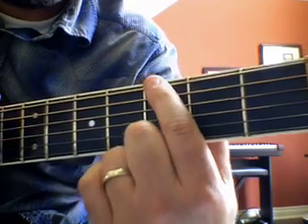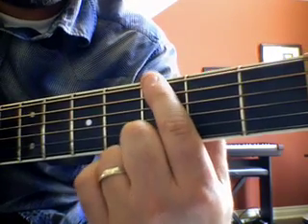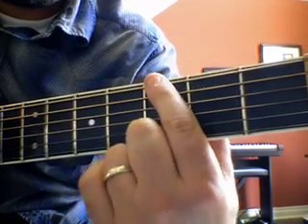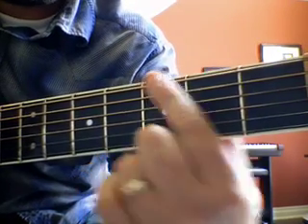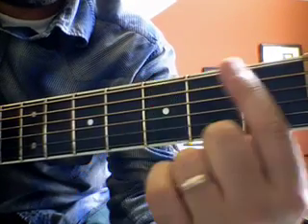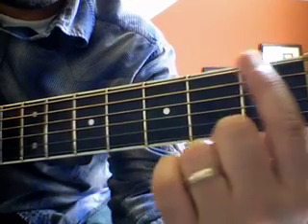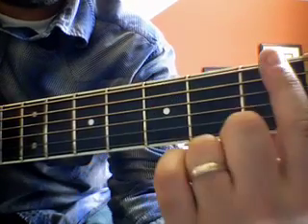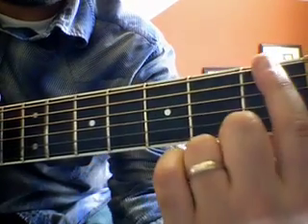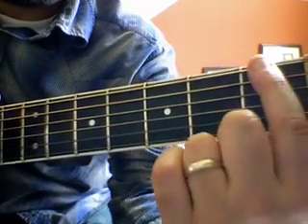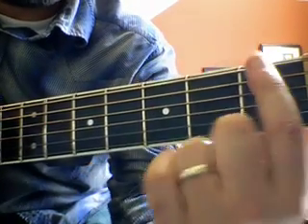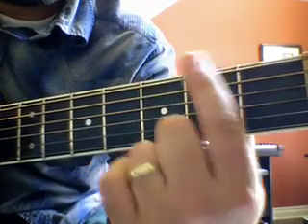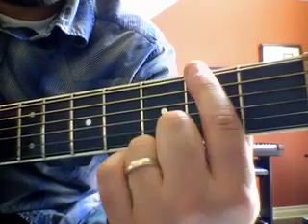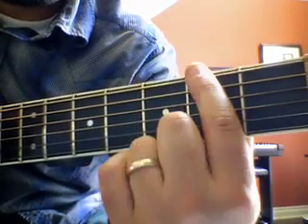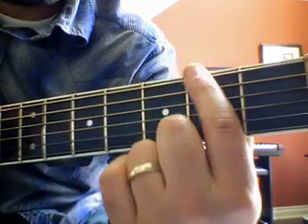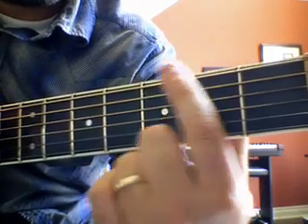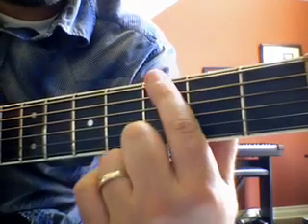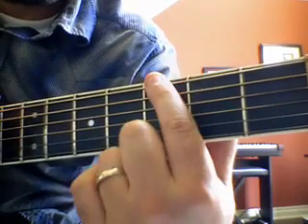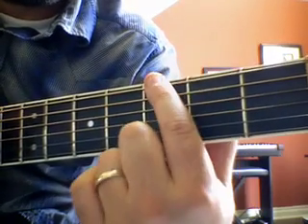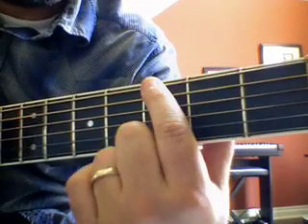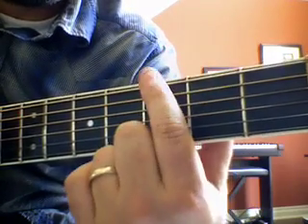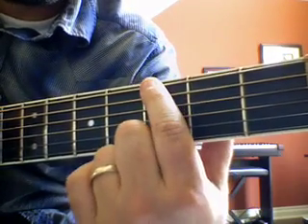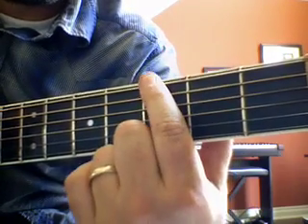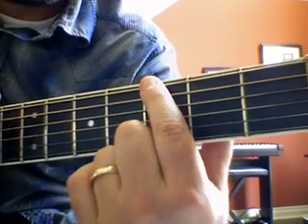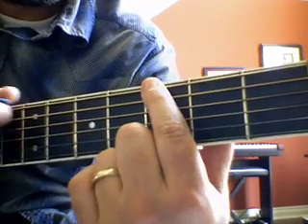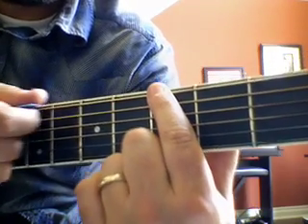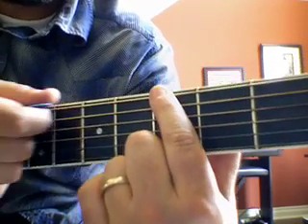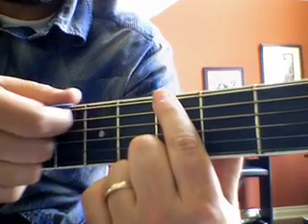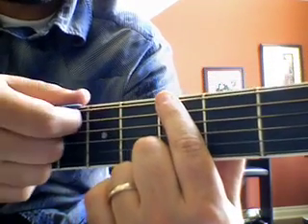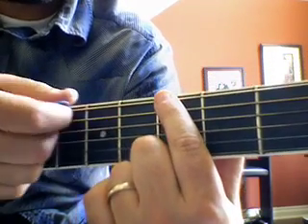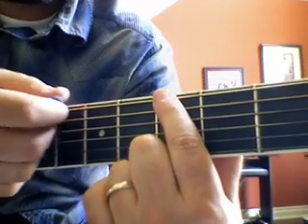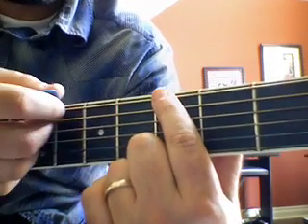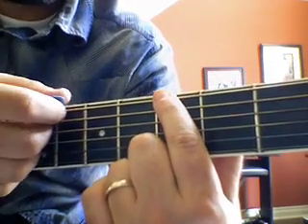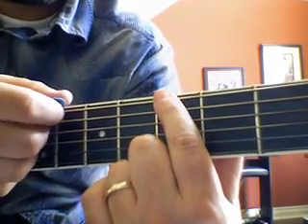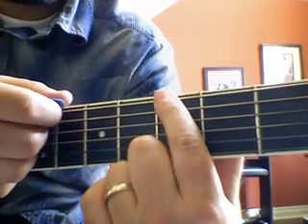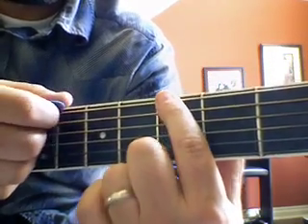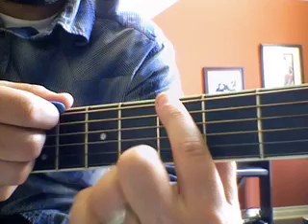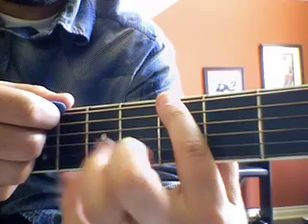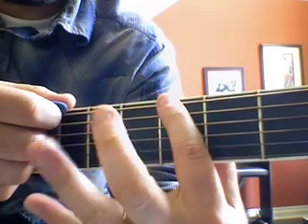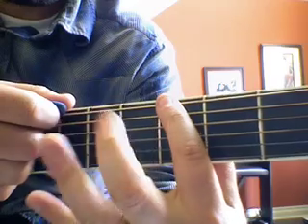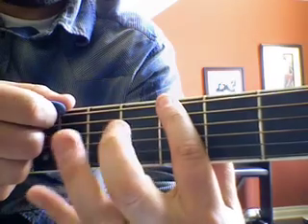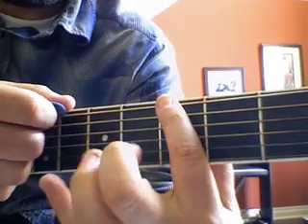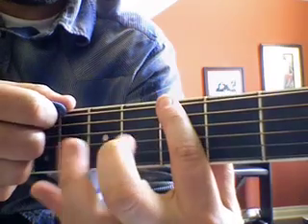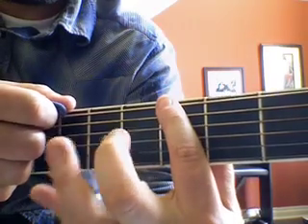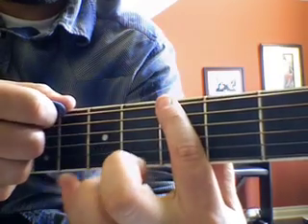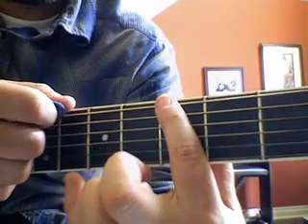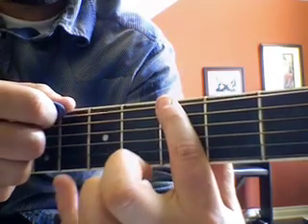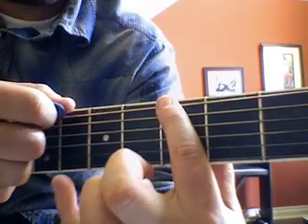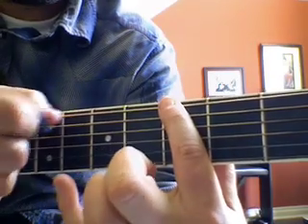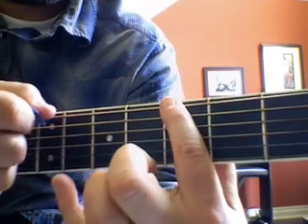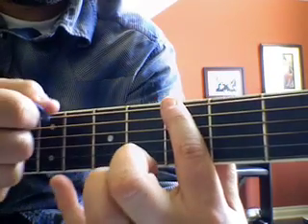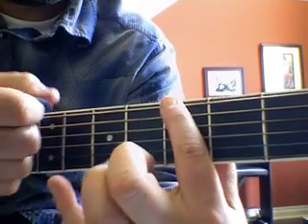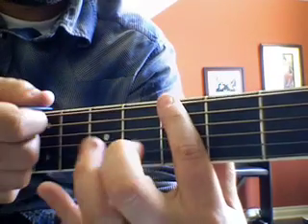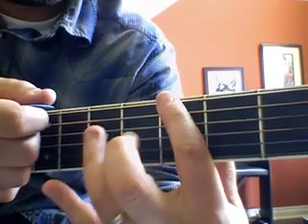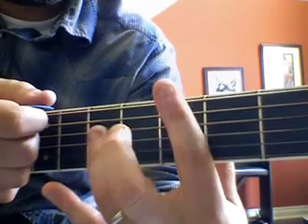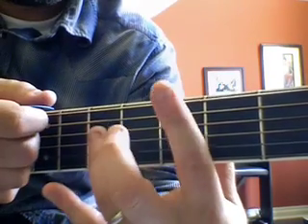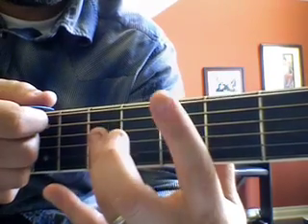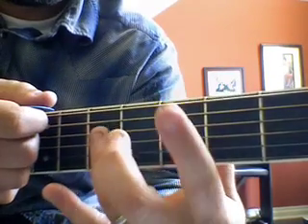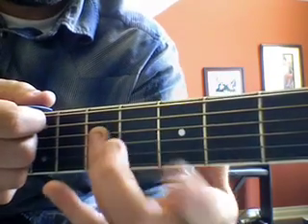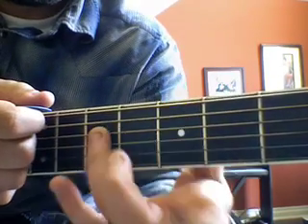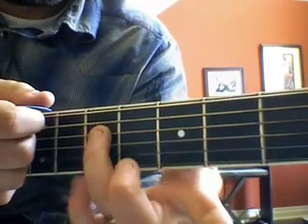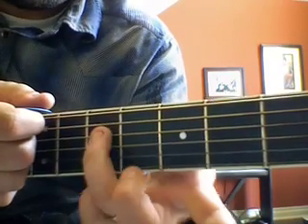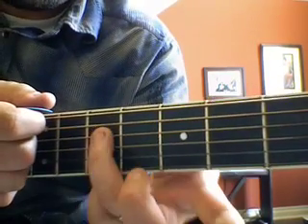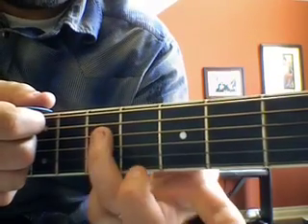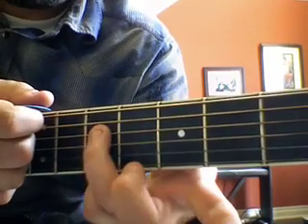Third fret — one, two, three — right here. We hit that once.